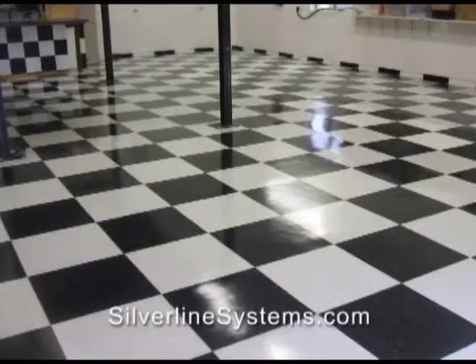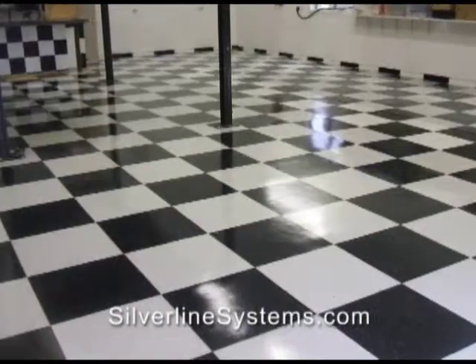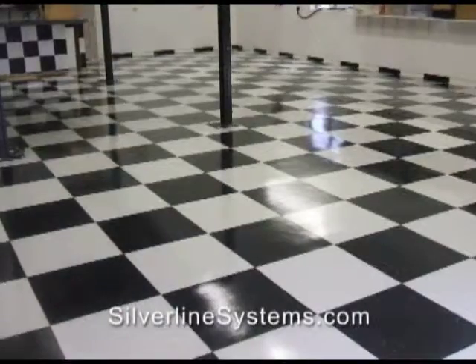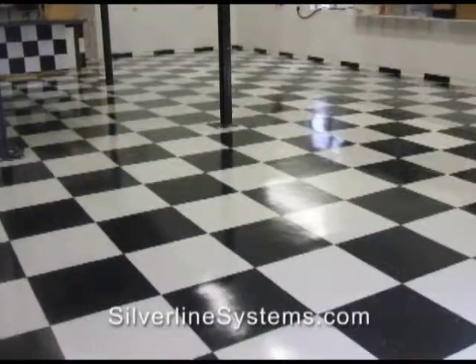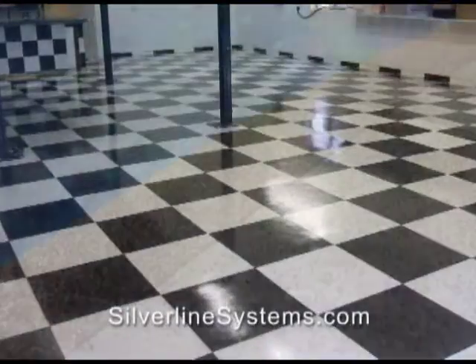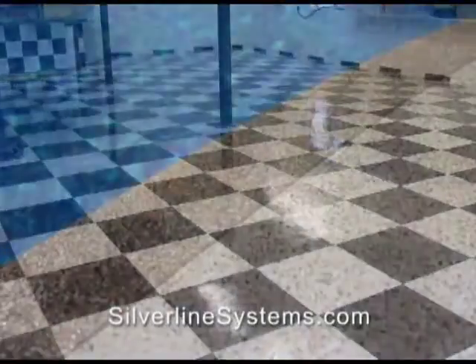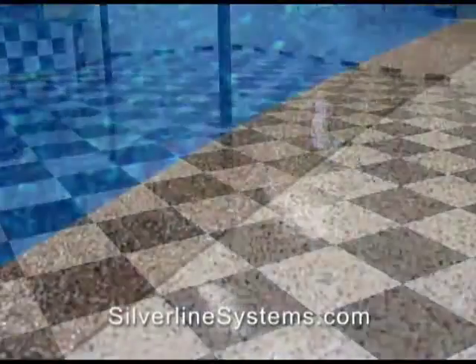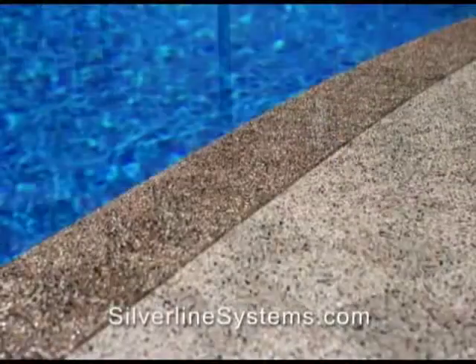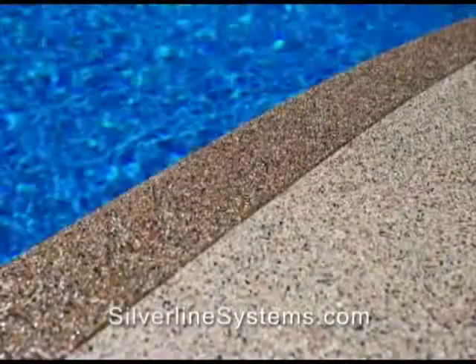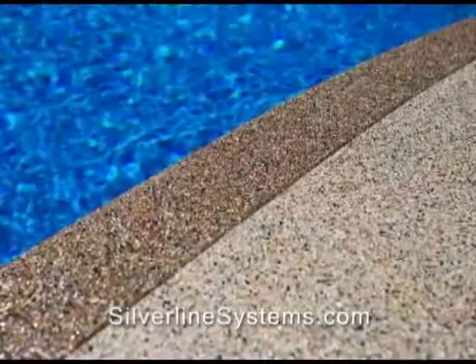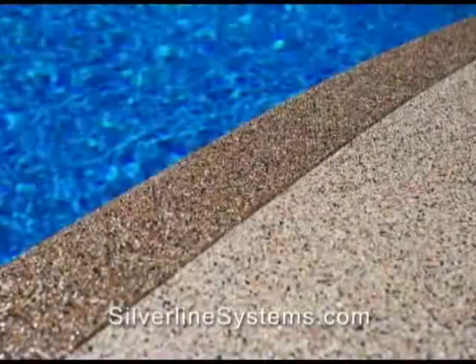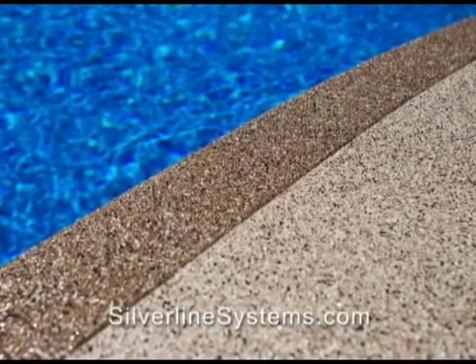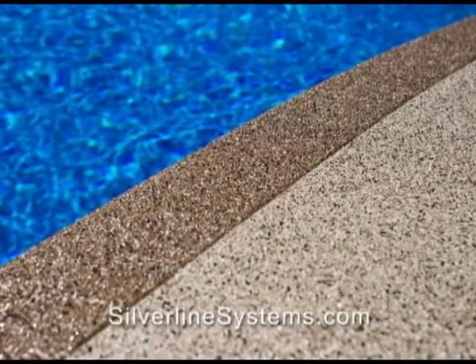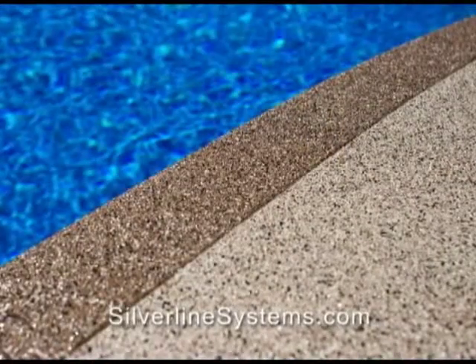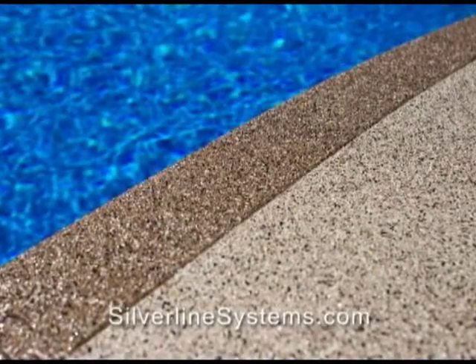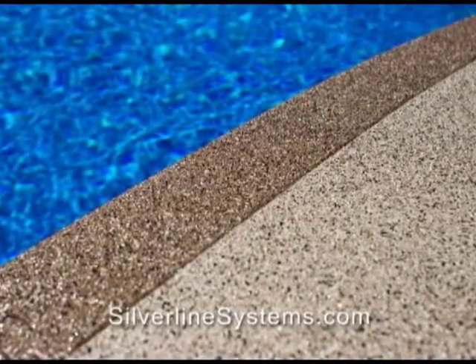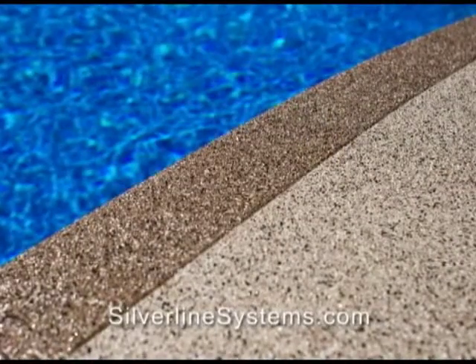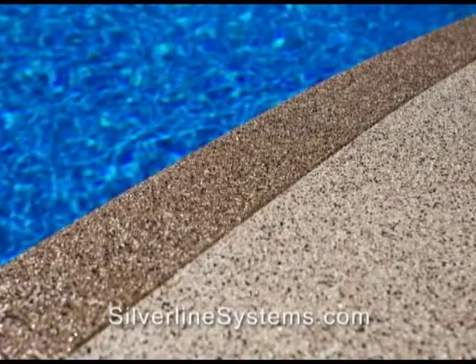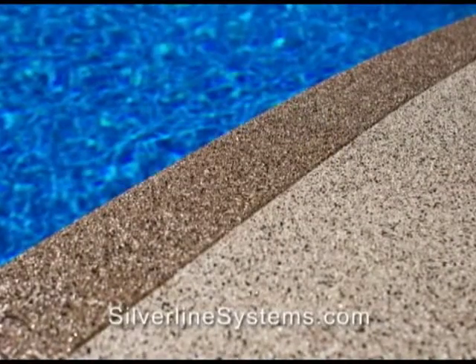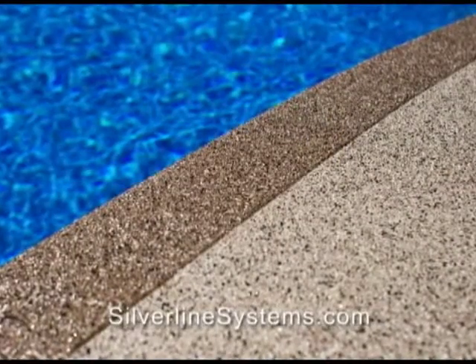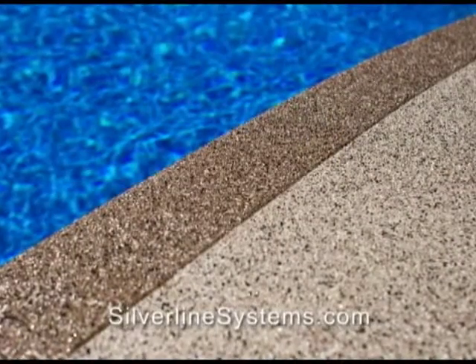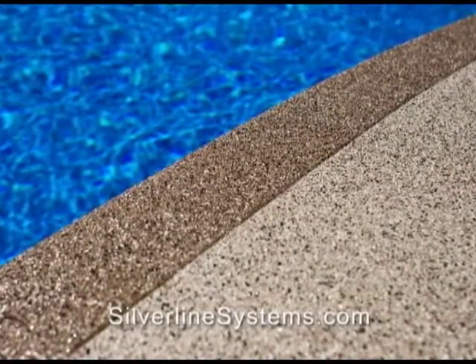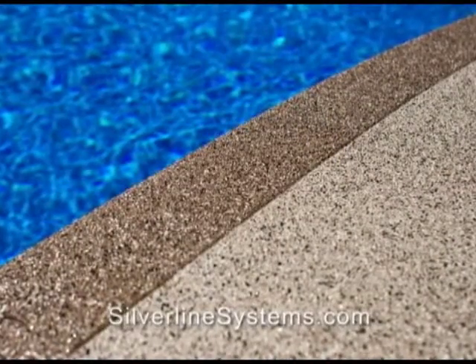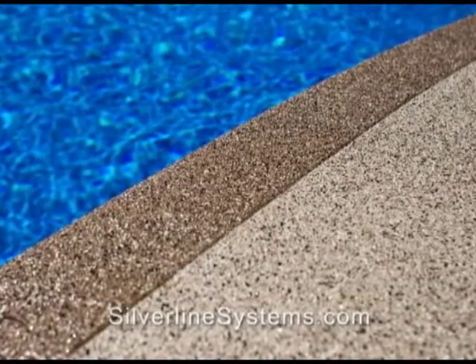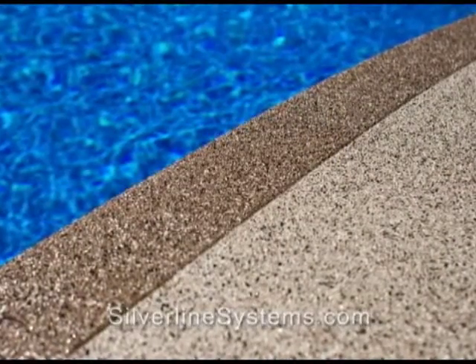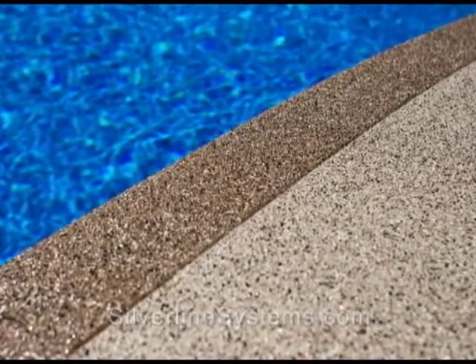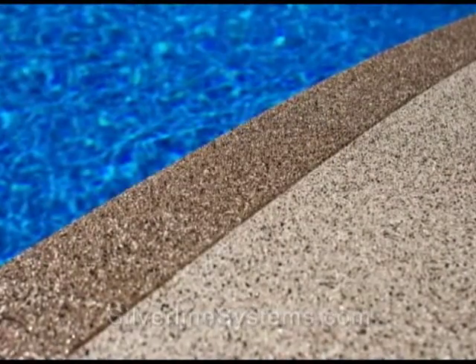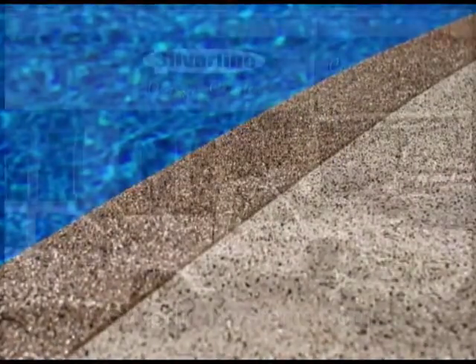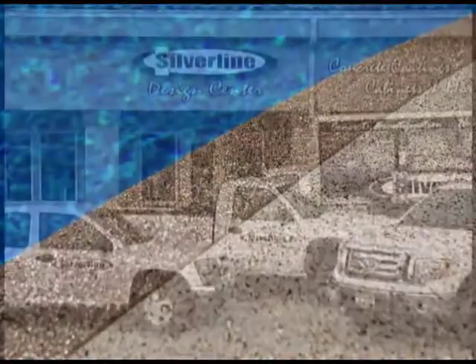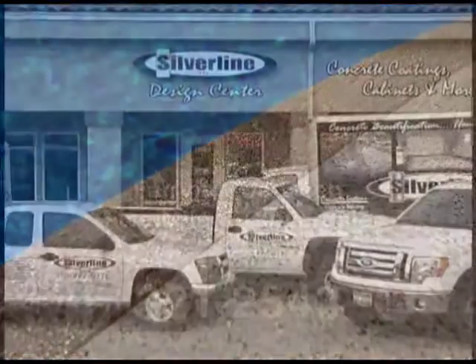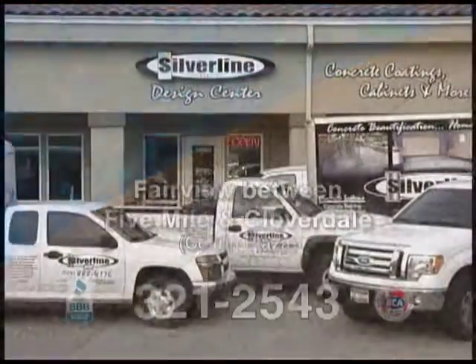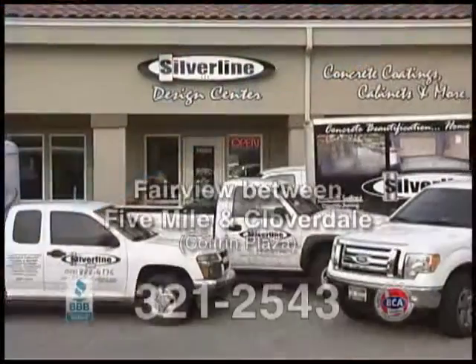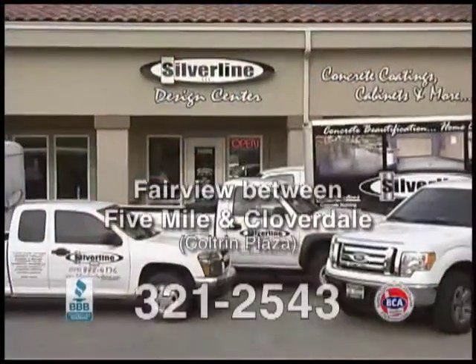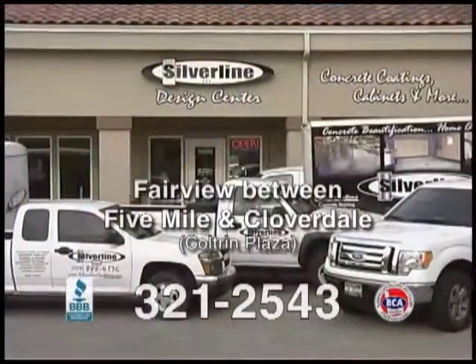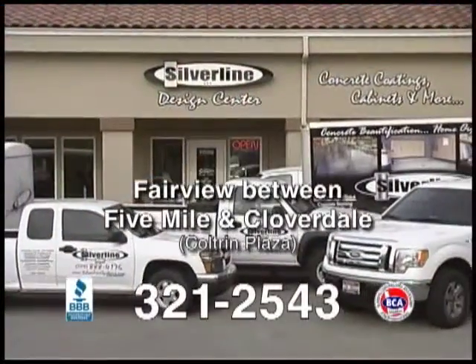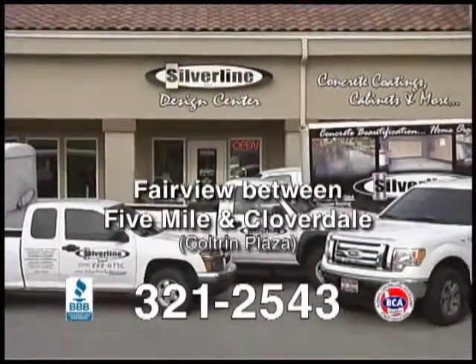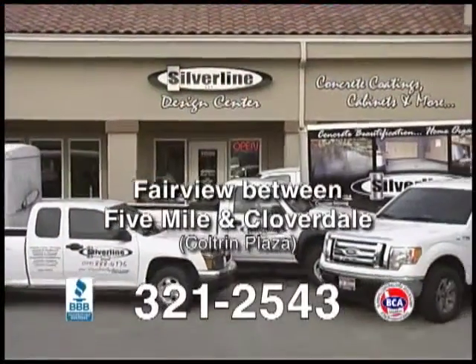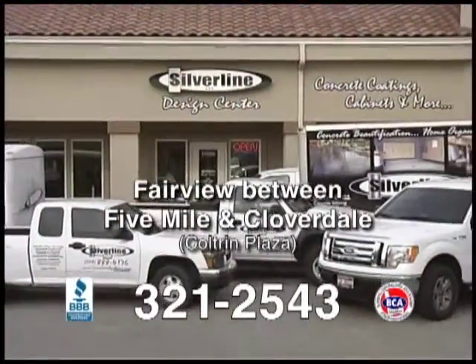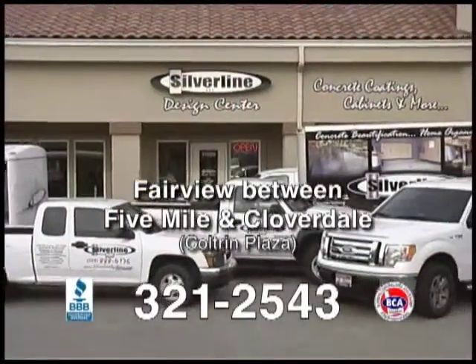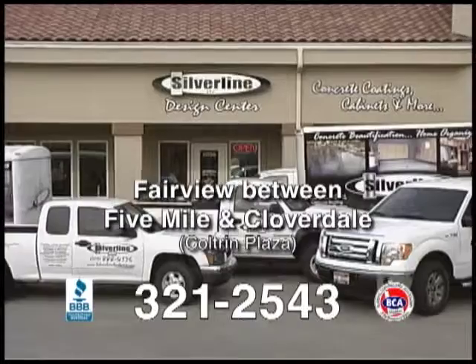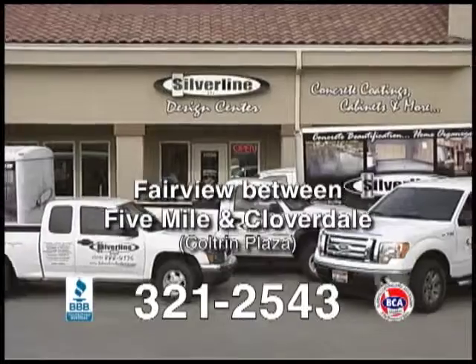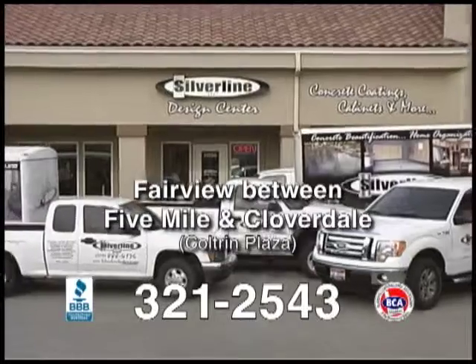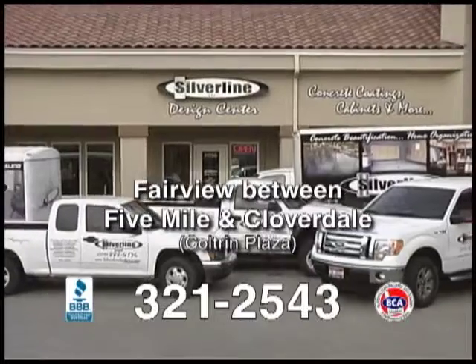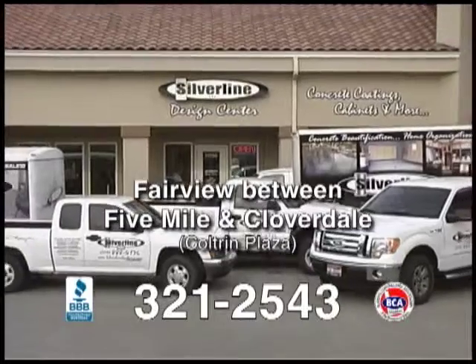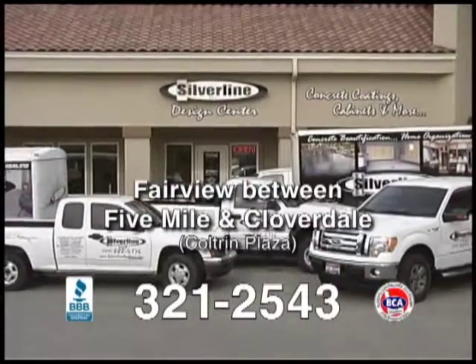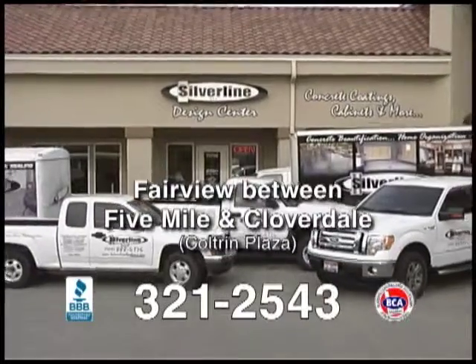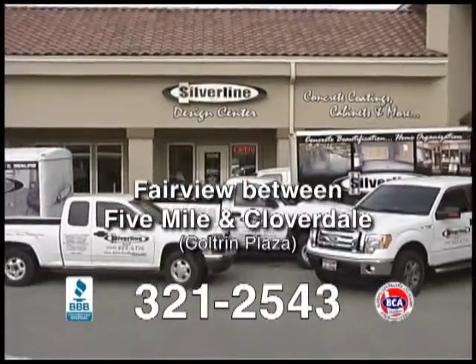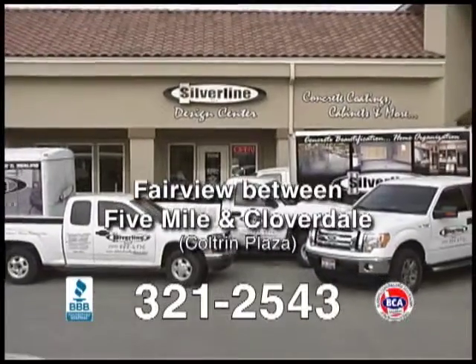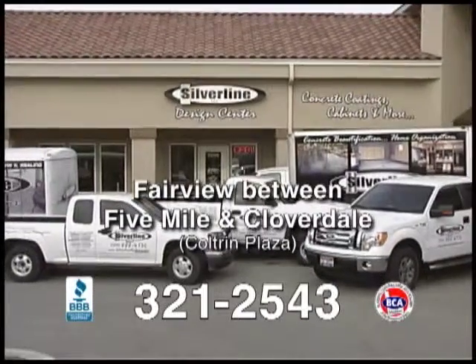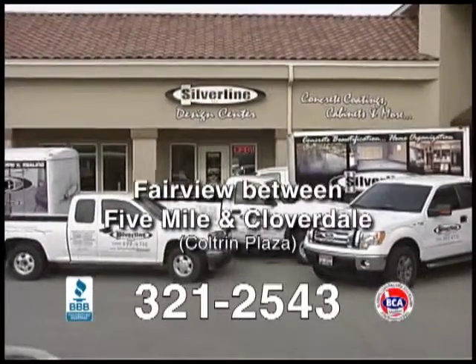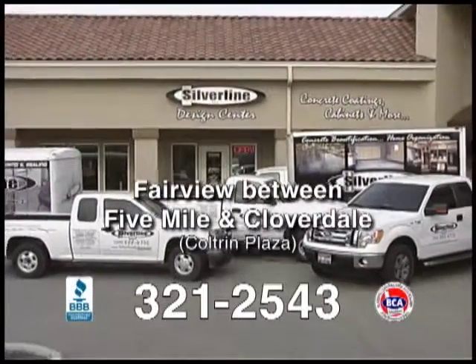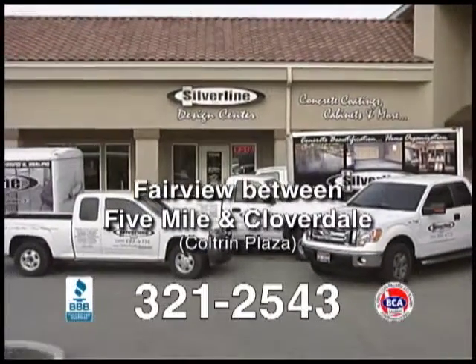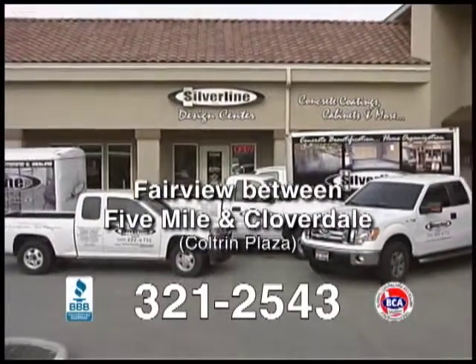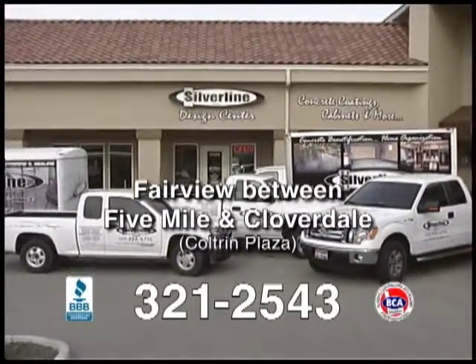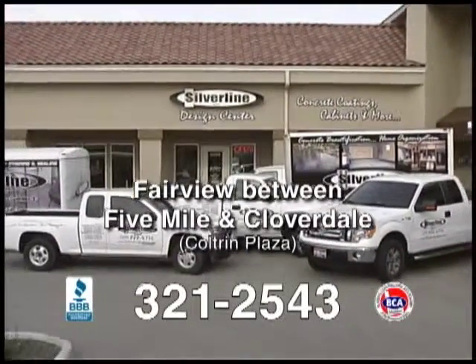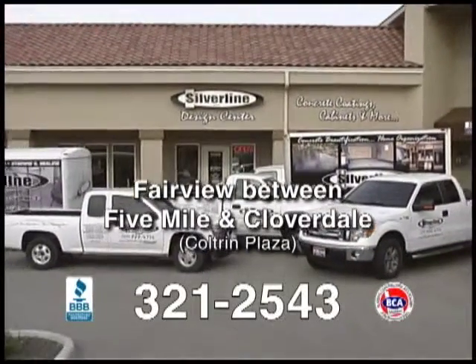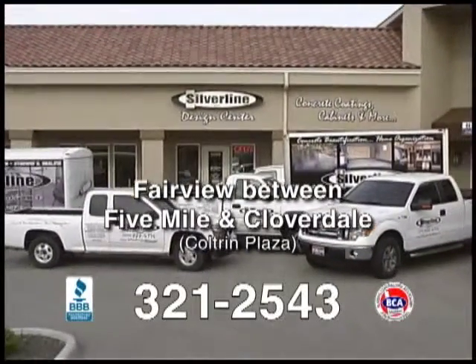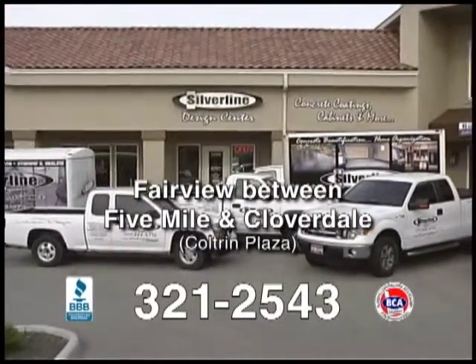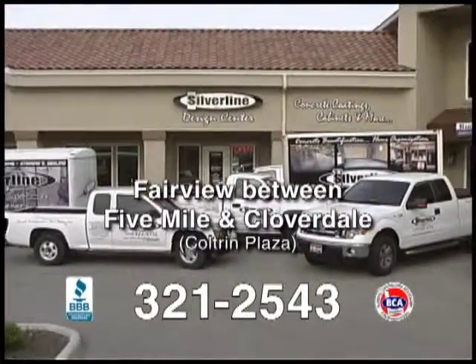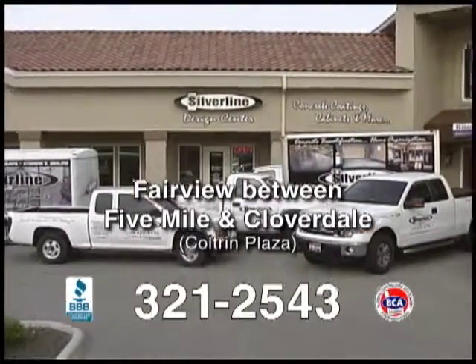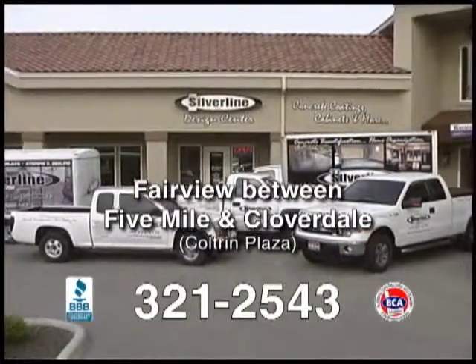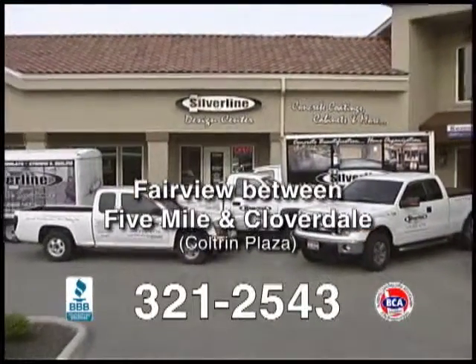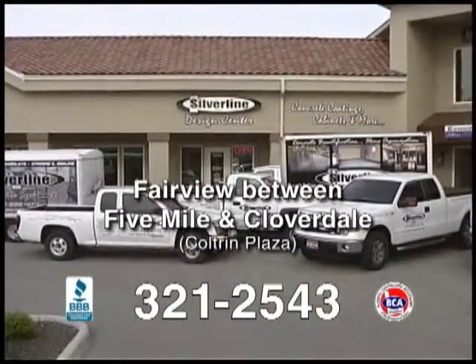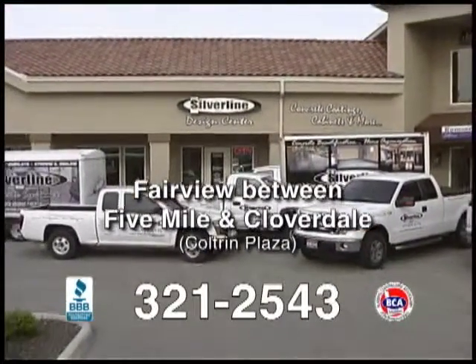Apply to patios, pool decks, garage floors and more. Visit our design center in the Coltrane Plaza or visit silverlinesystems.com.